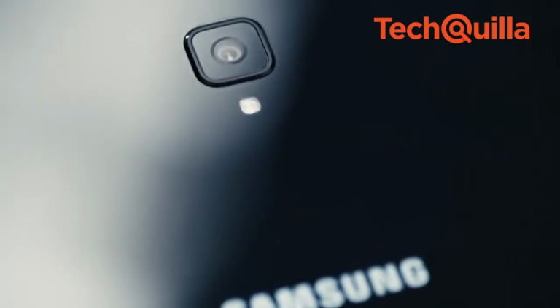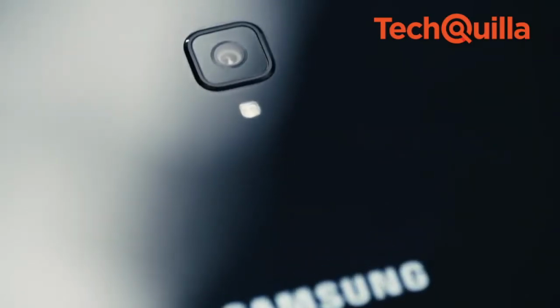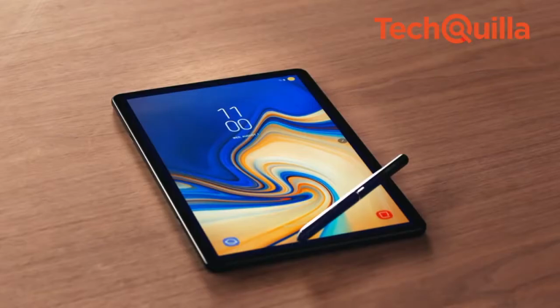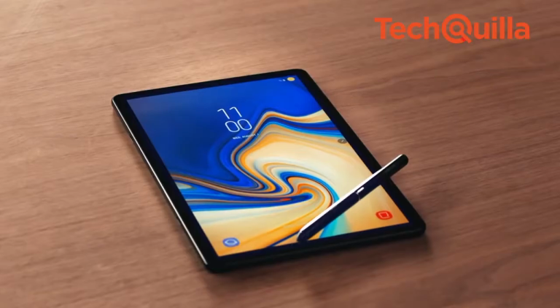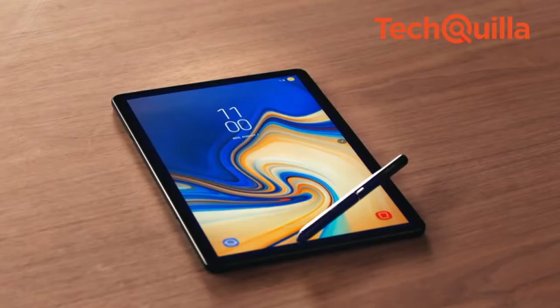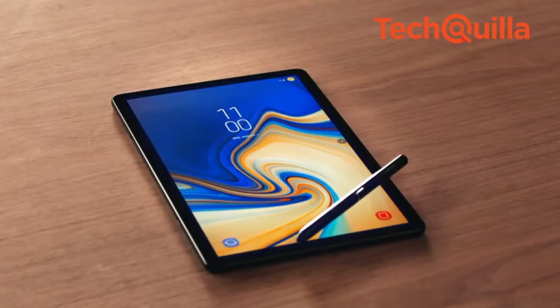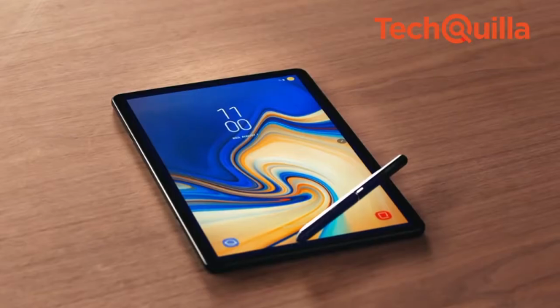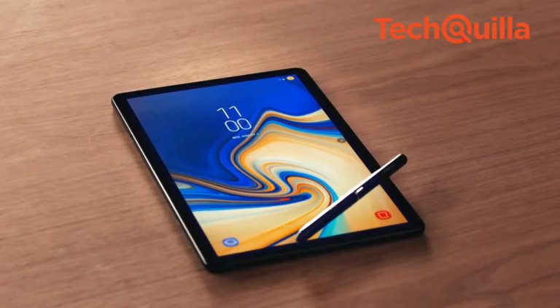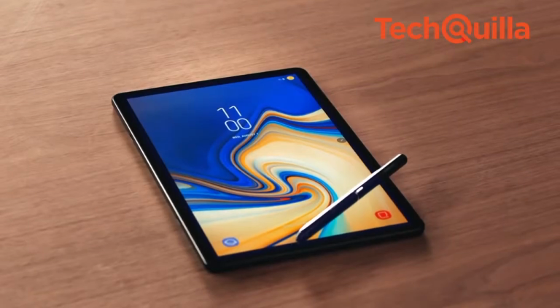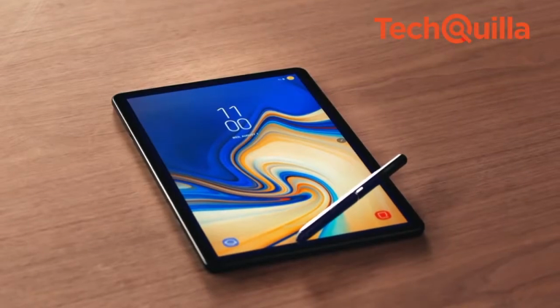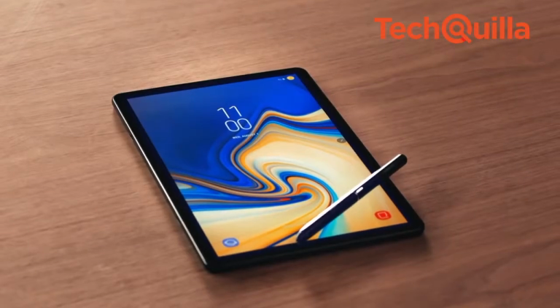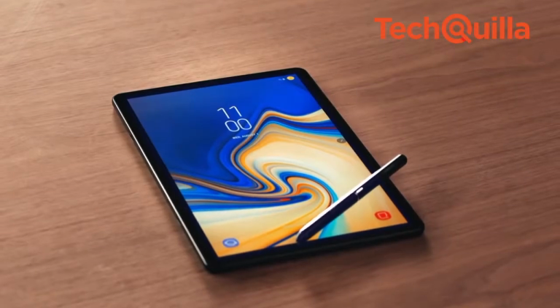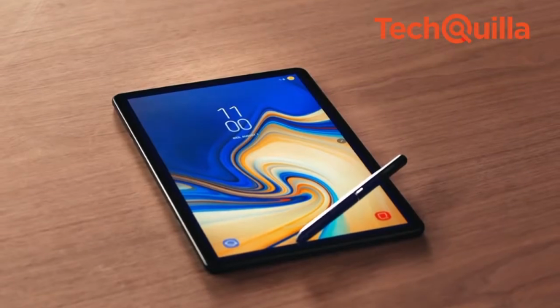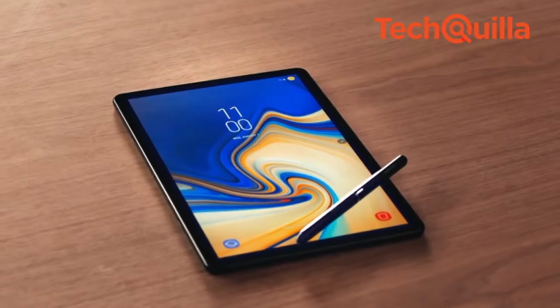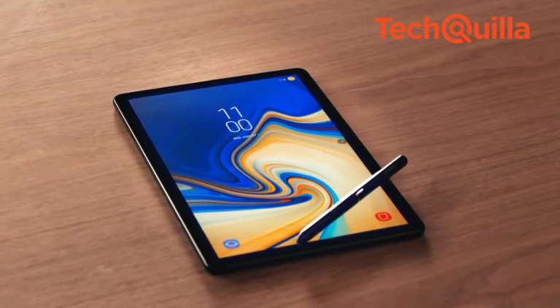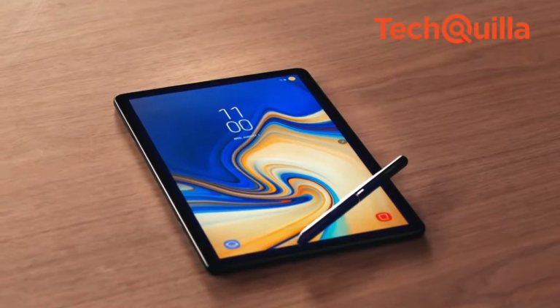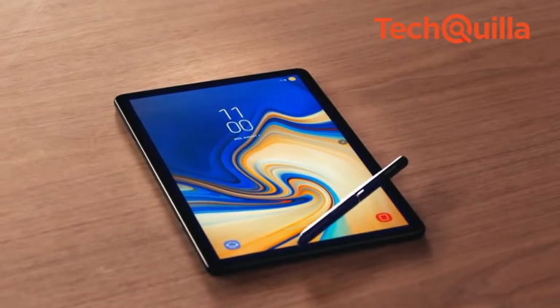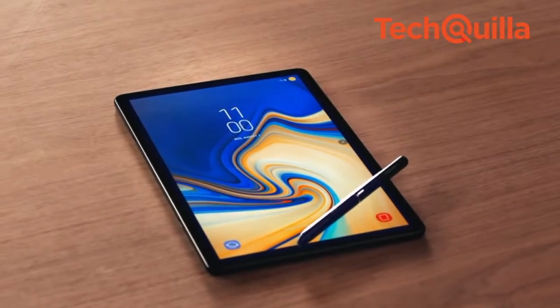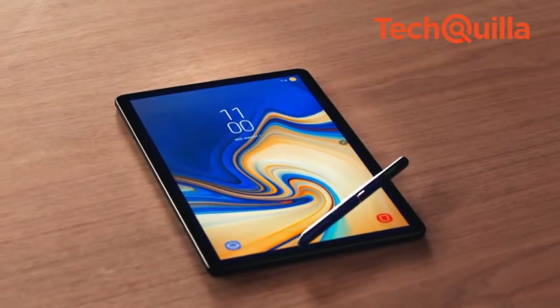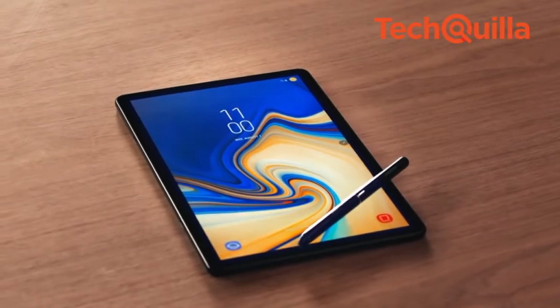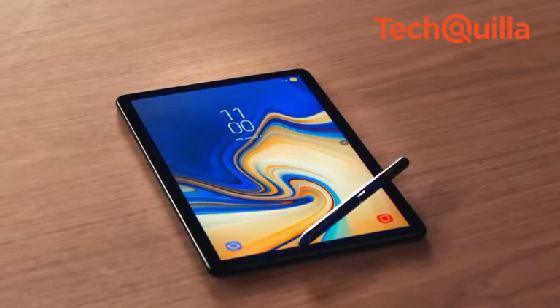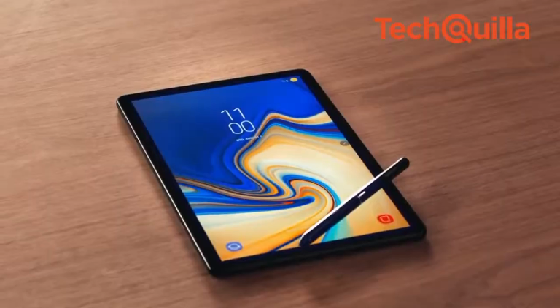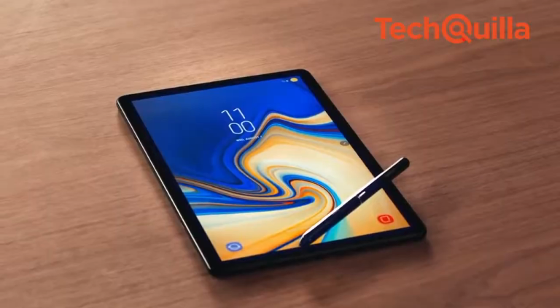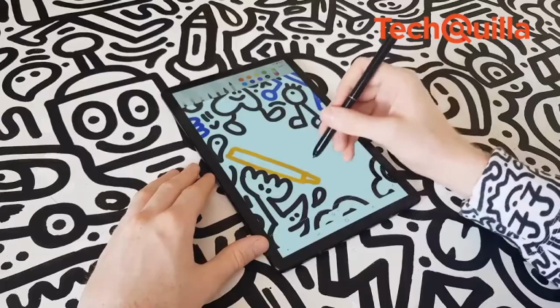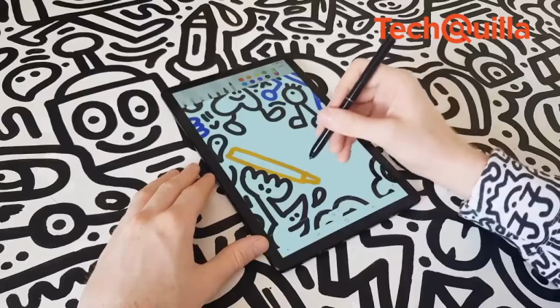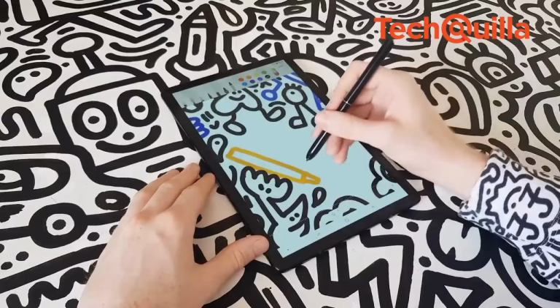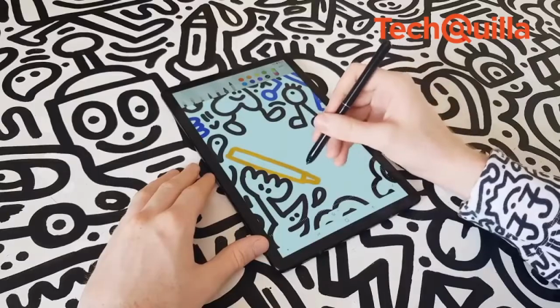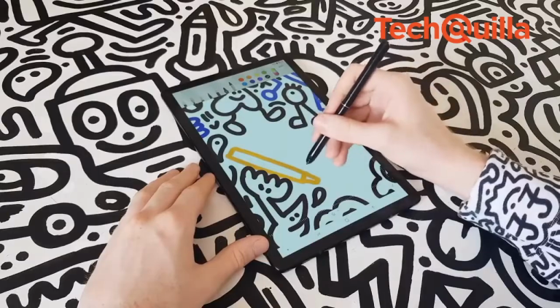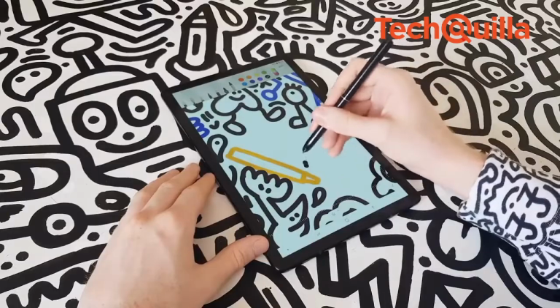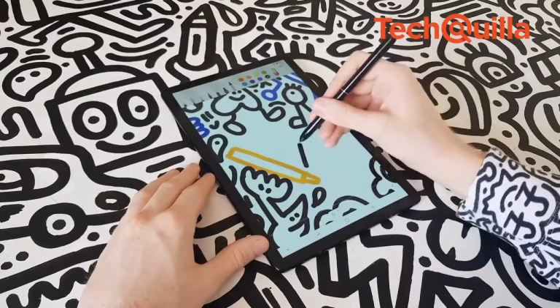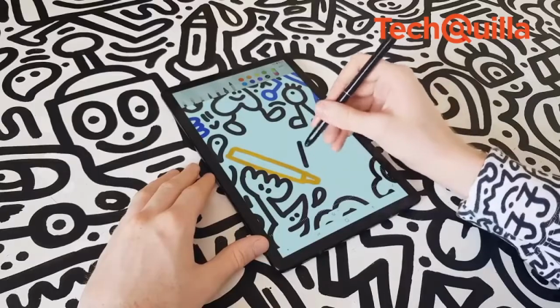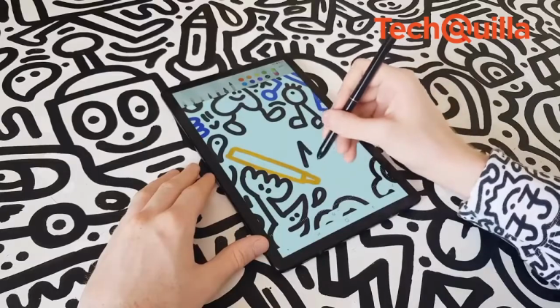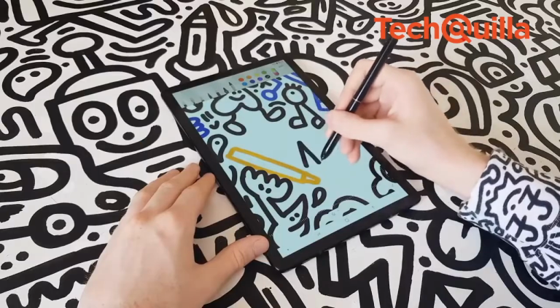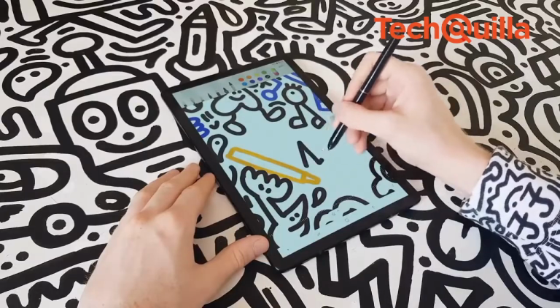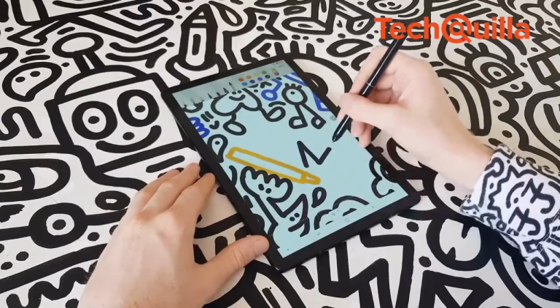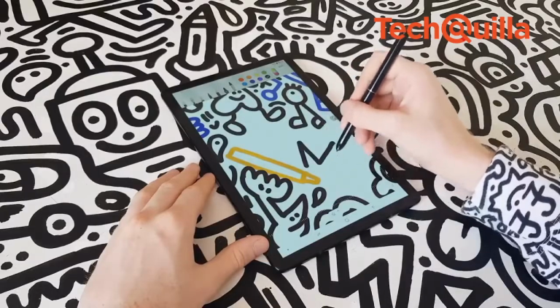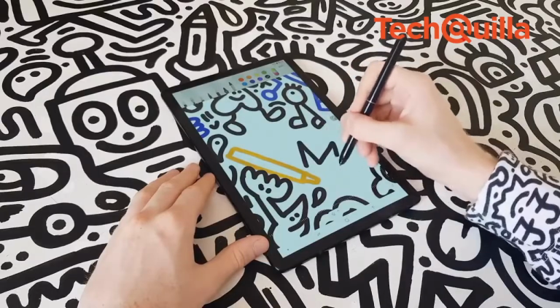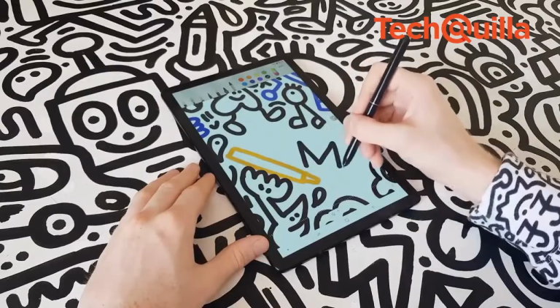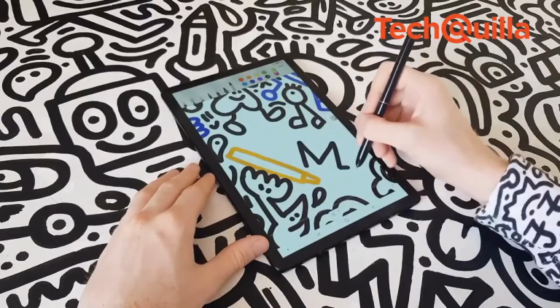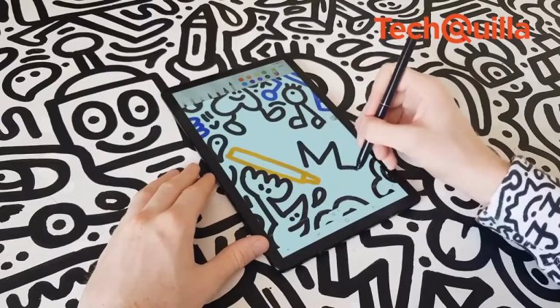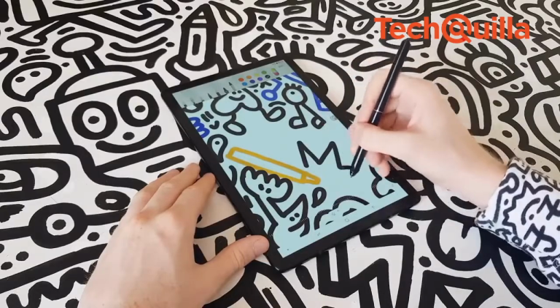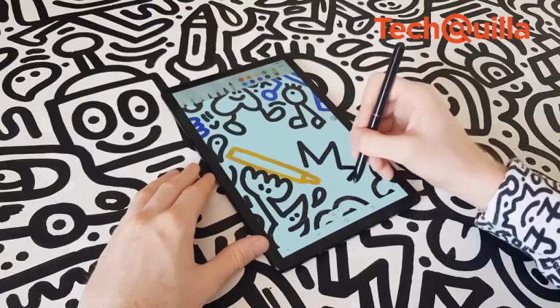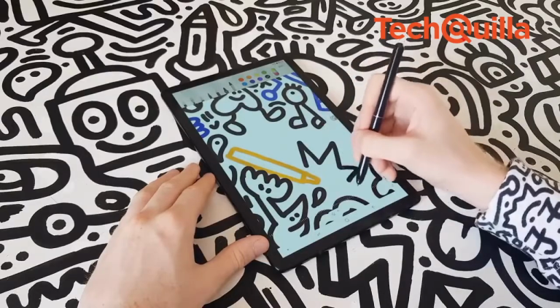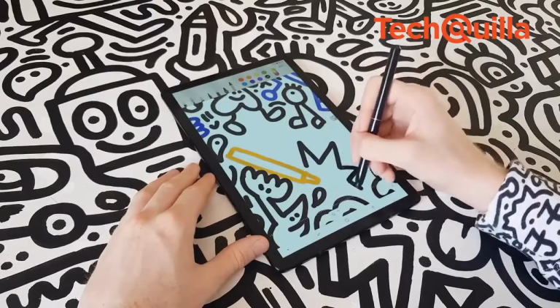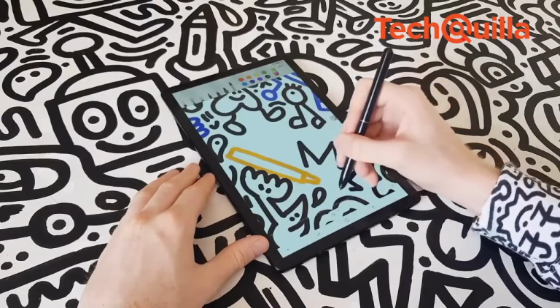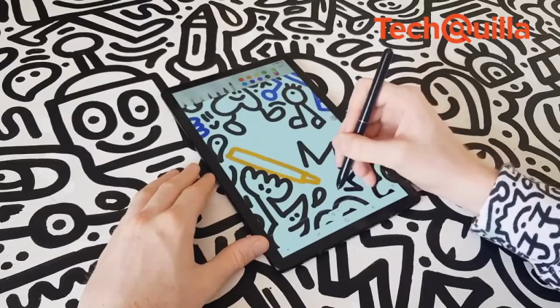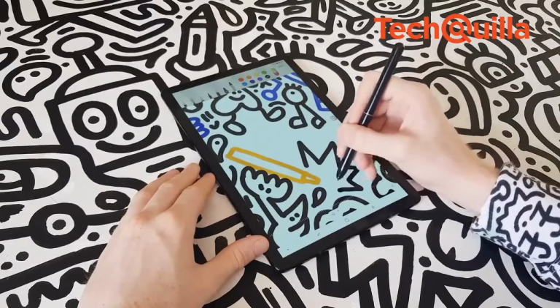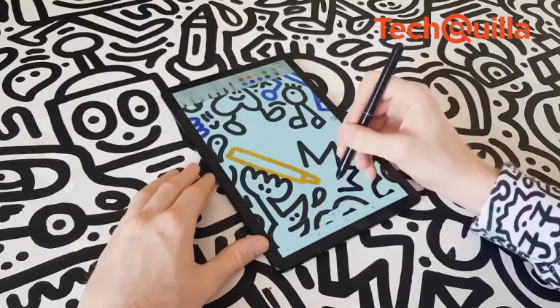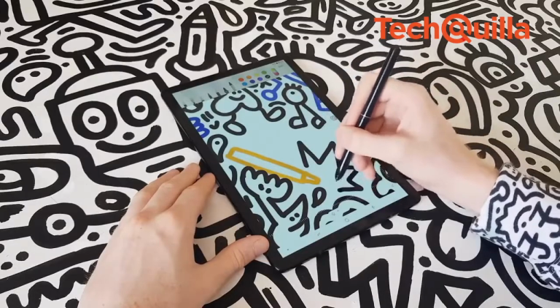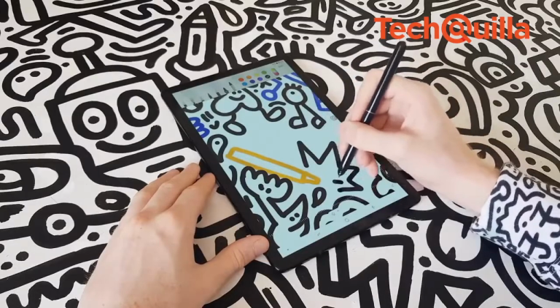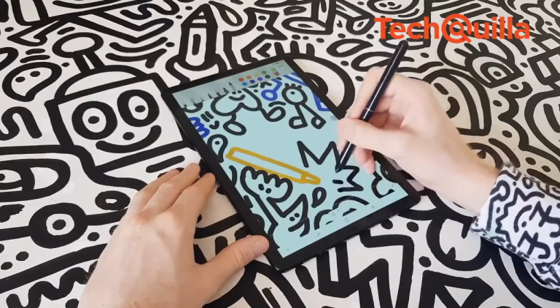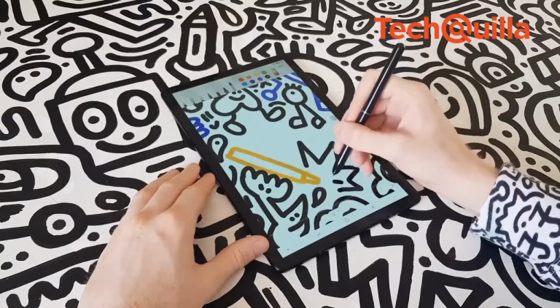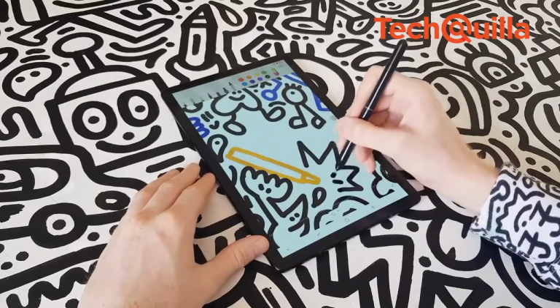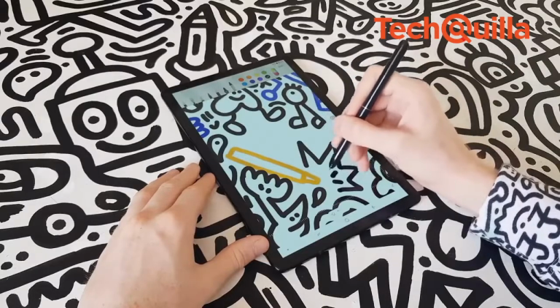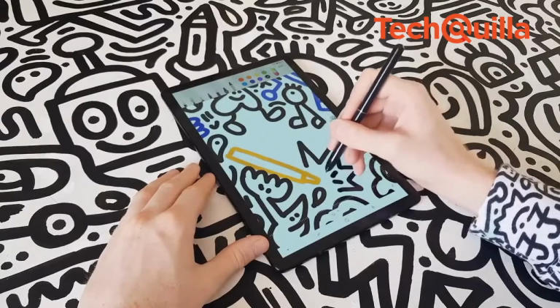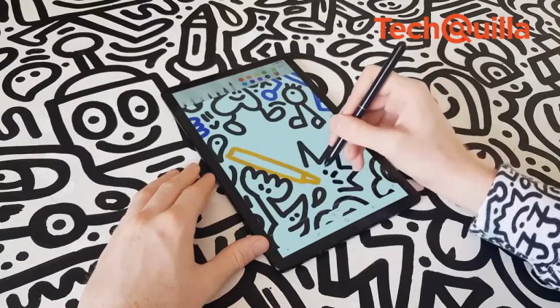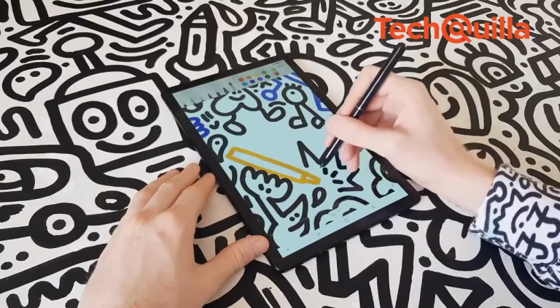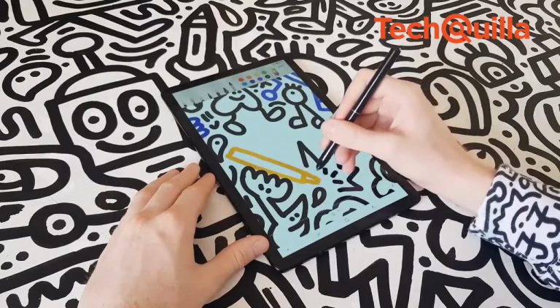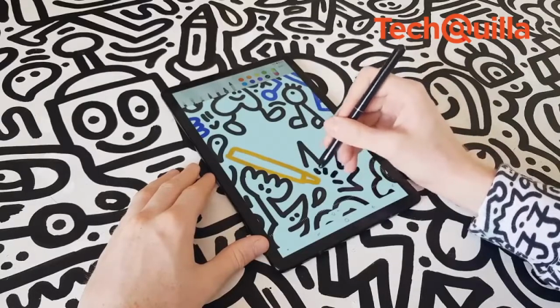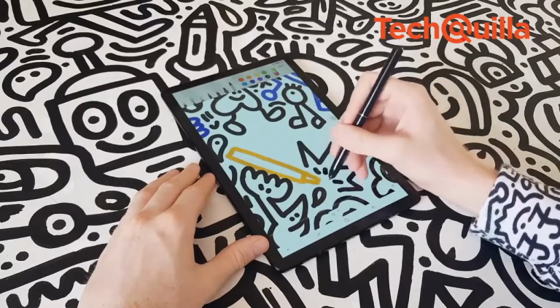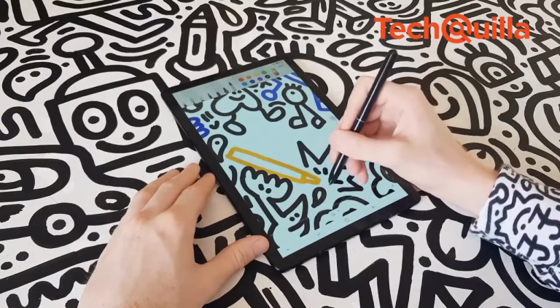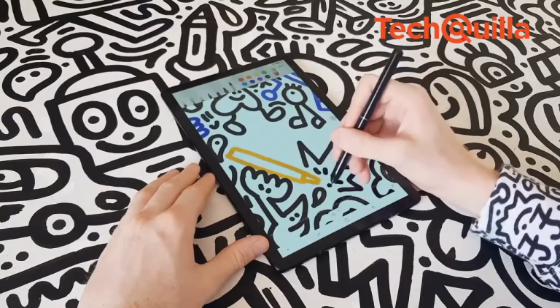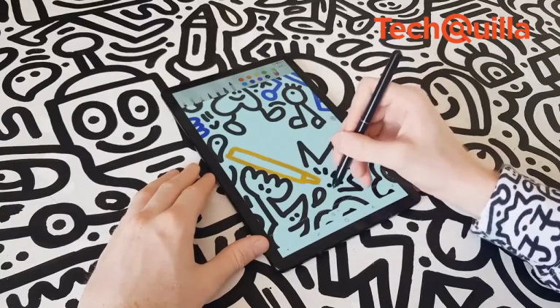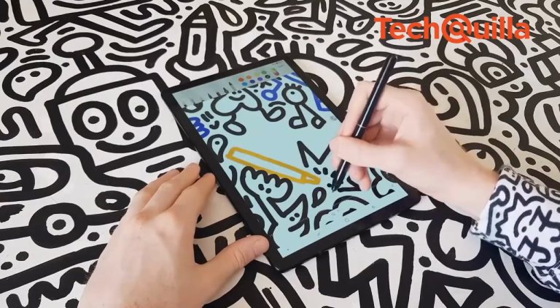The redesigned S Pen offers an authentic handwriting experience suitable for drawing, taking notes and messaging.